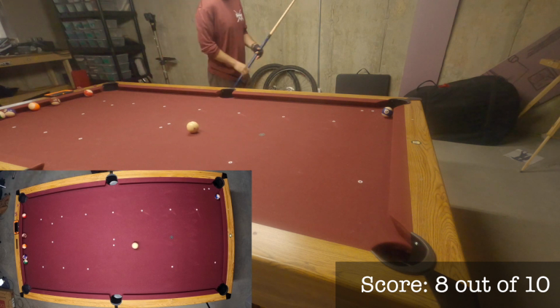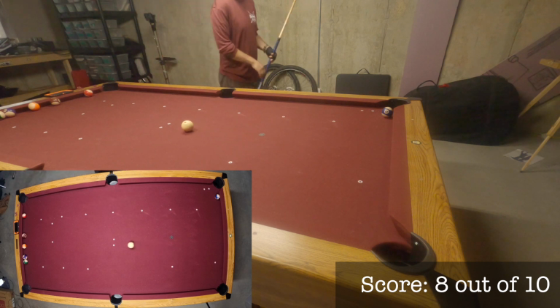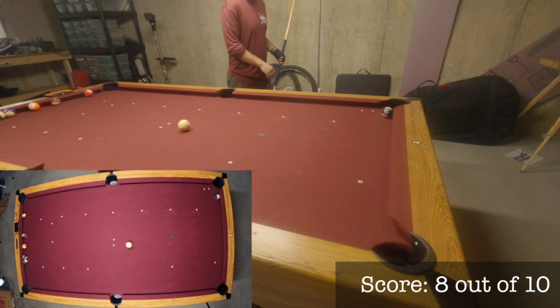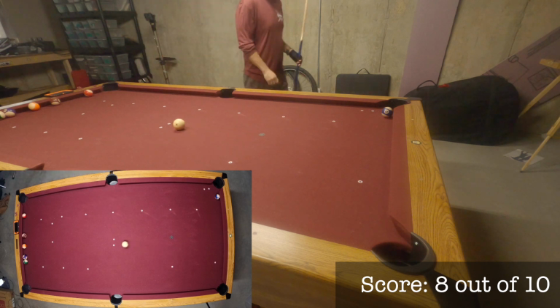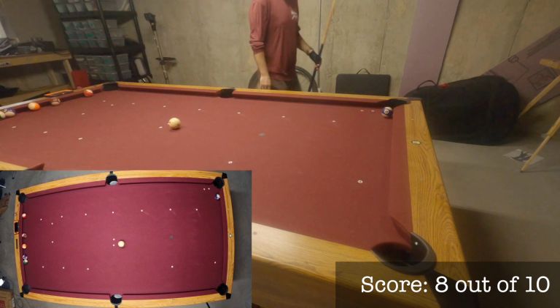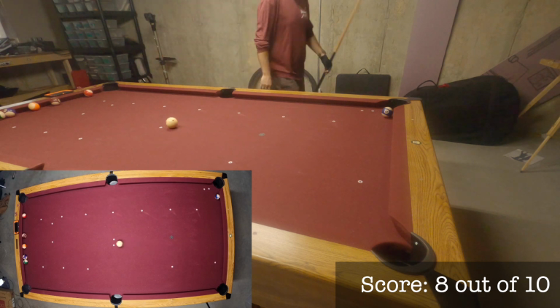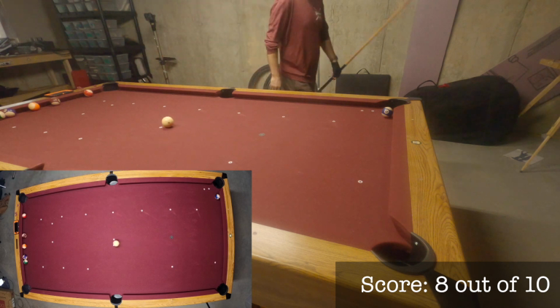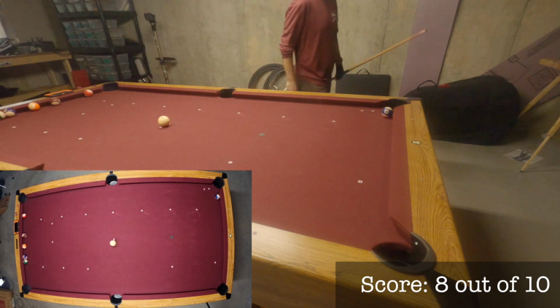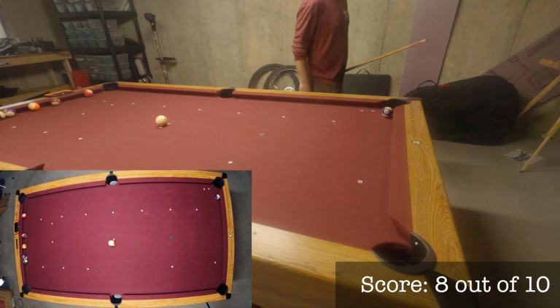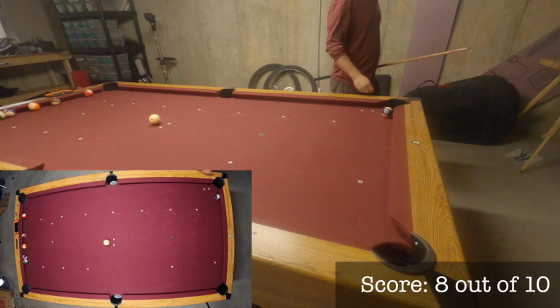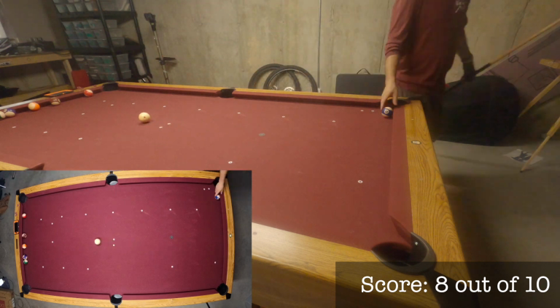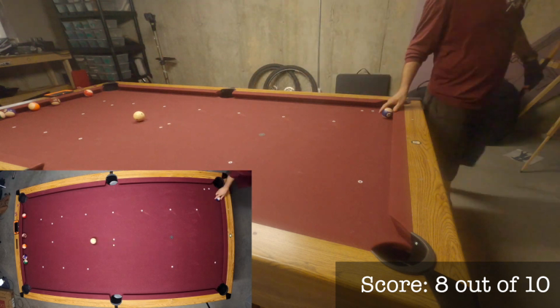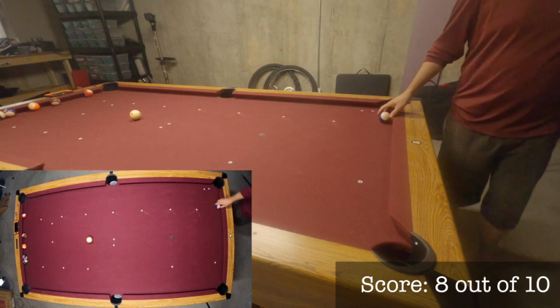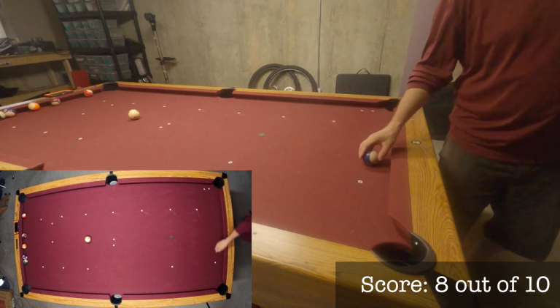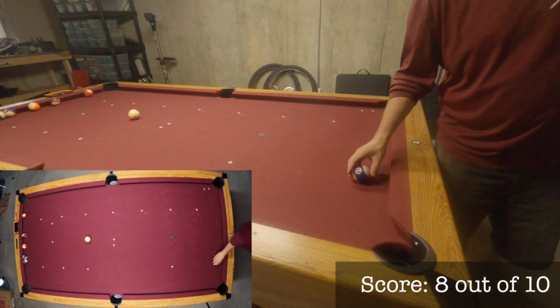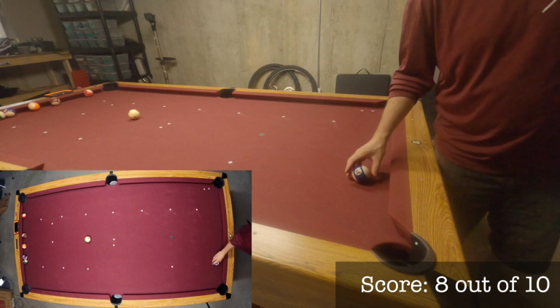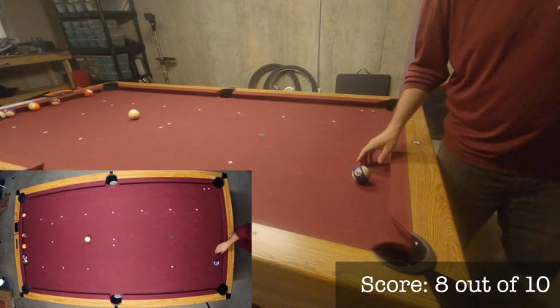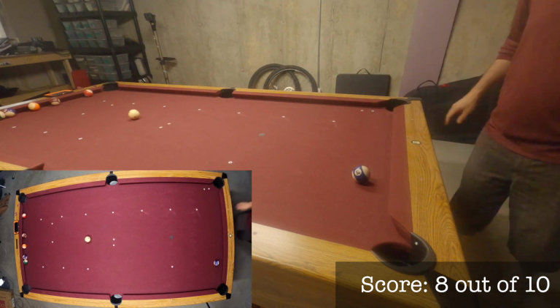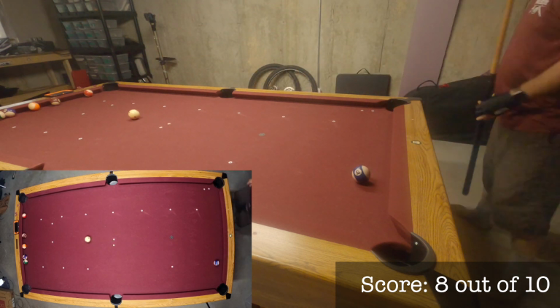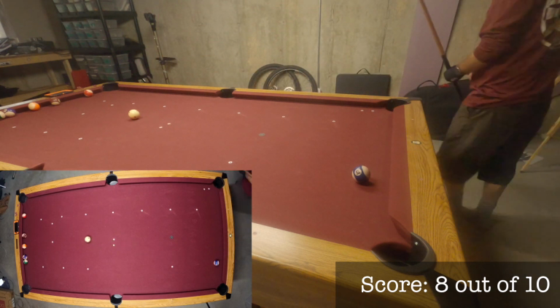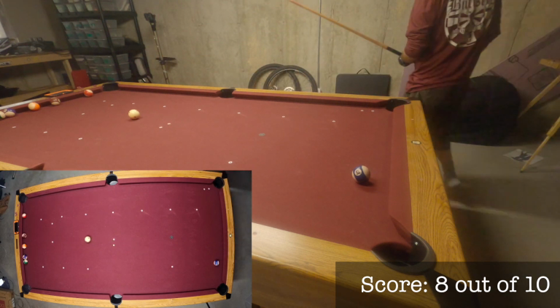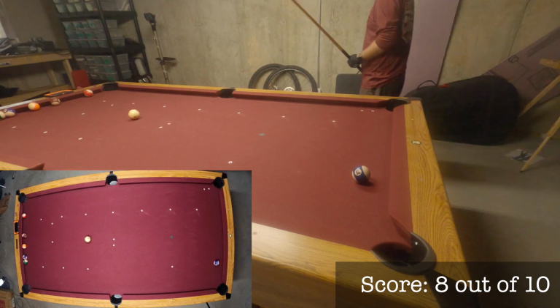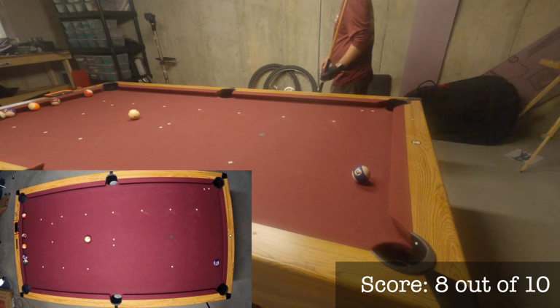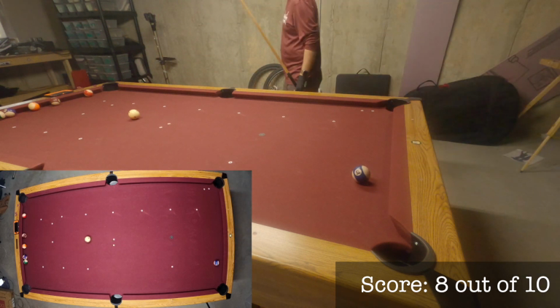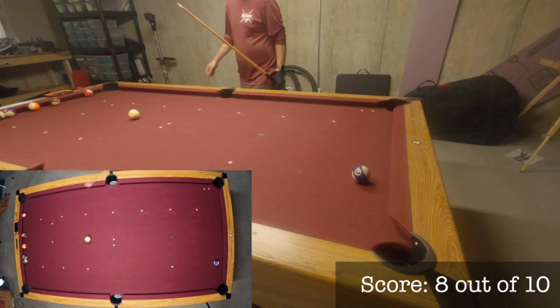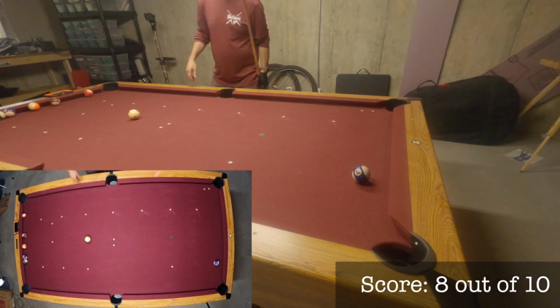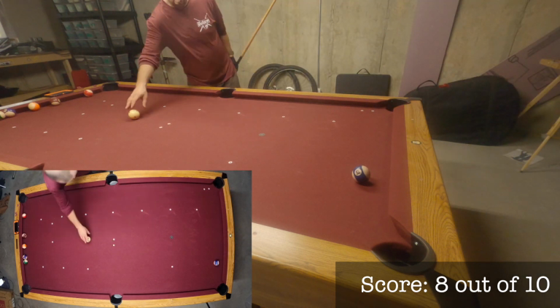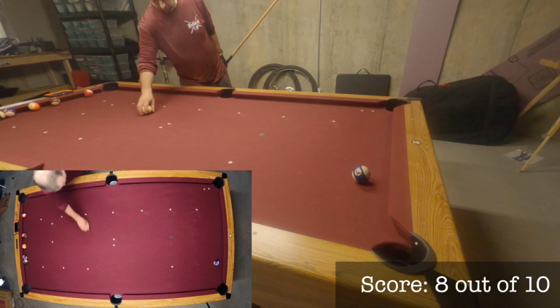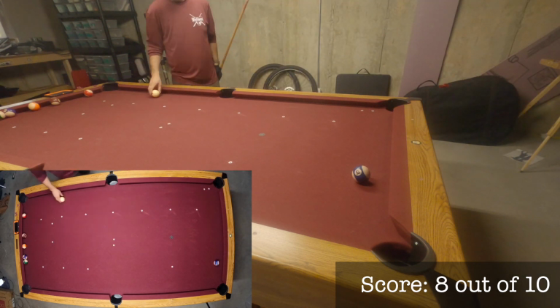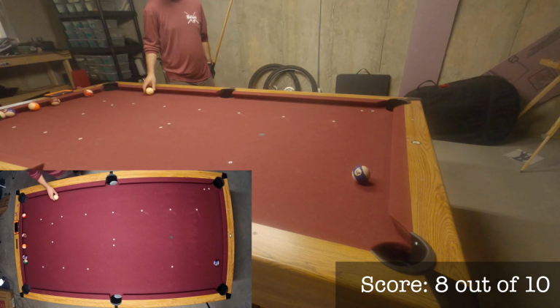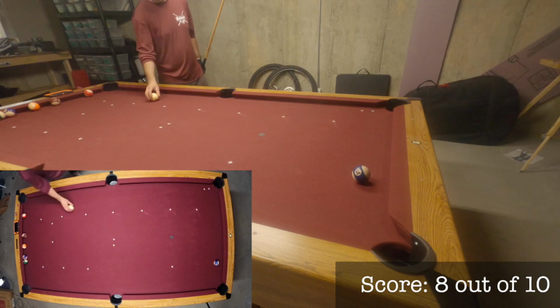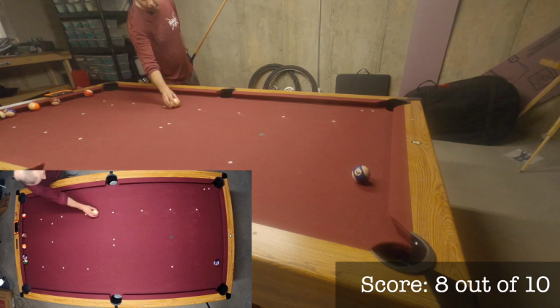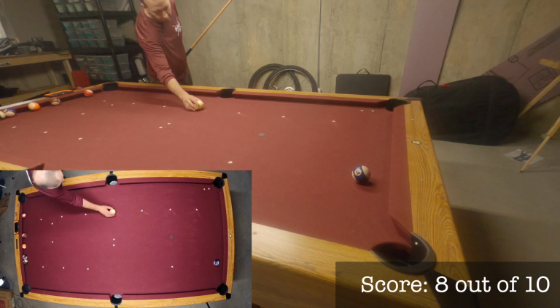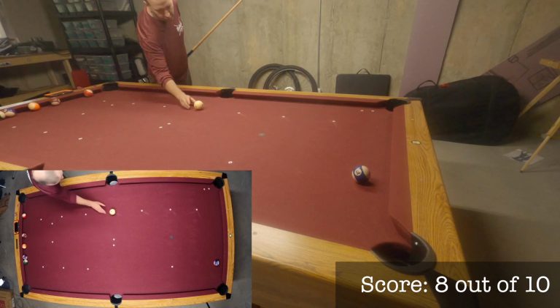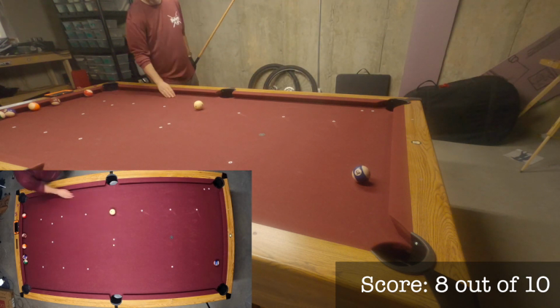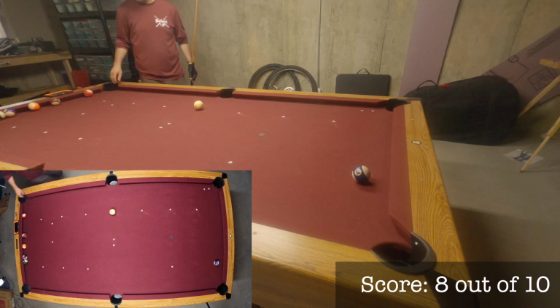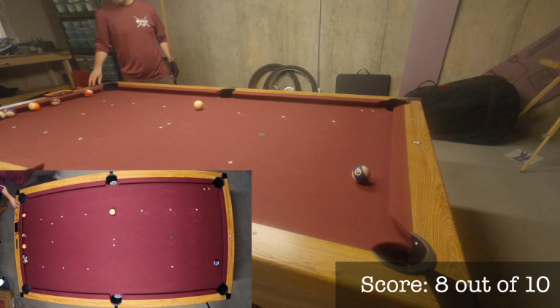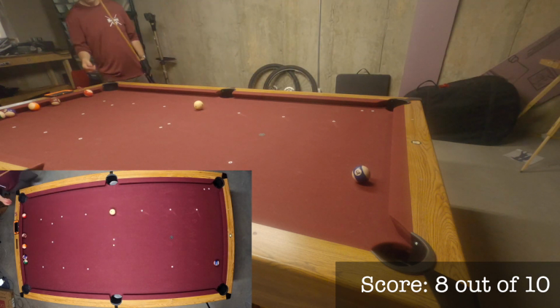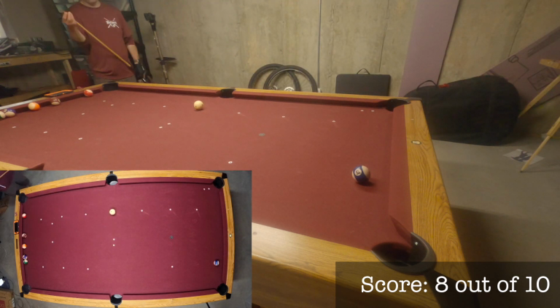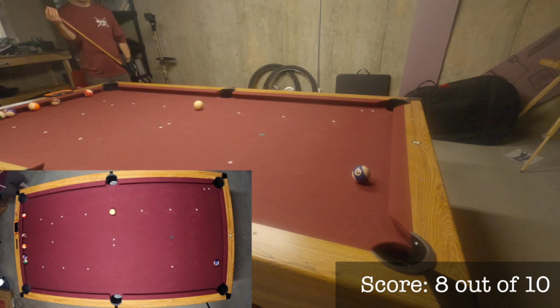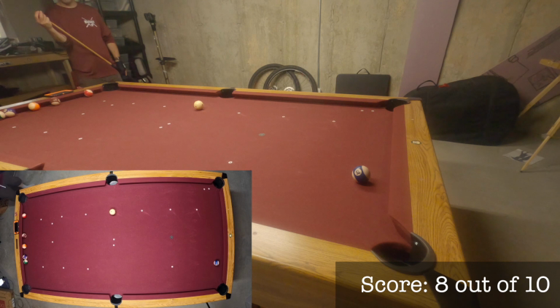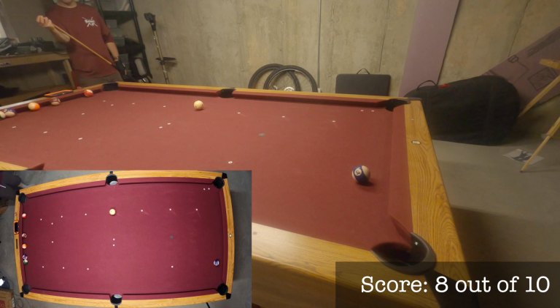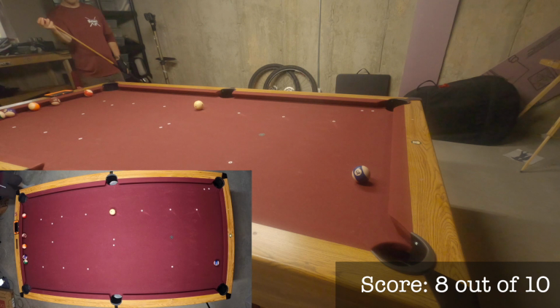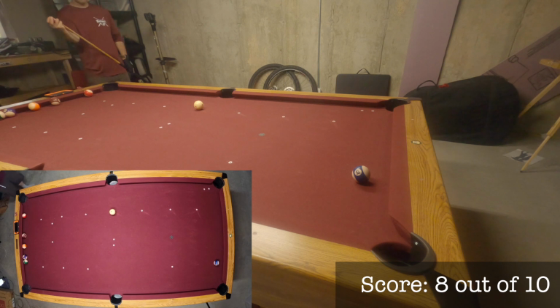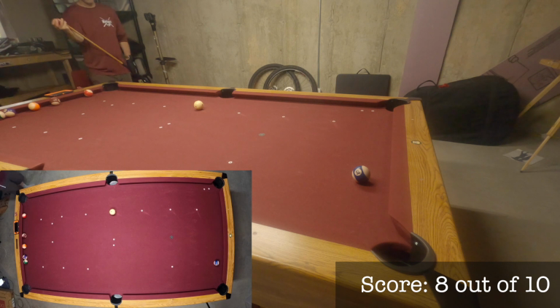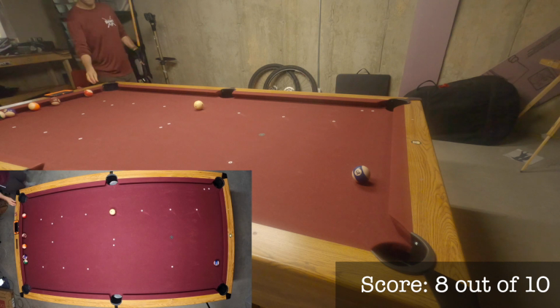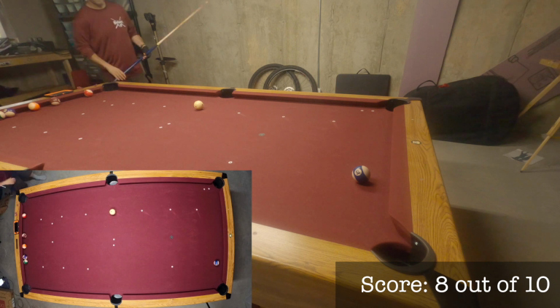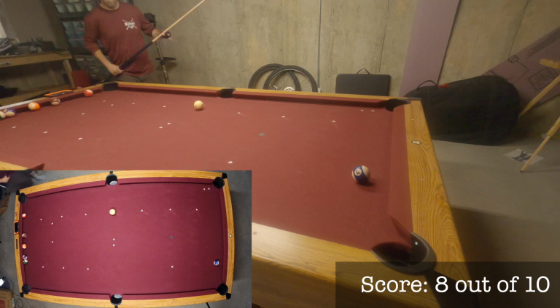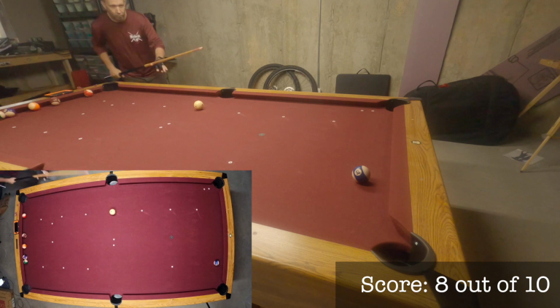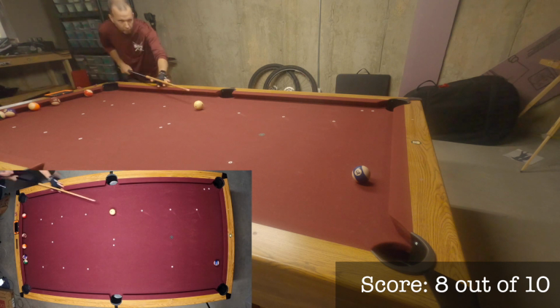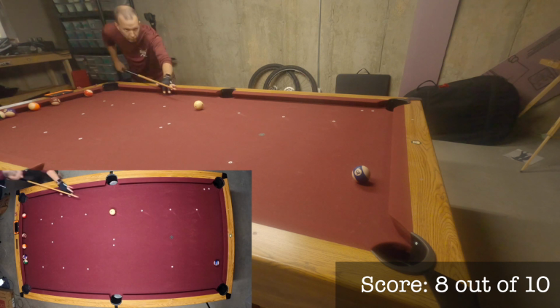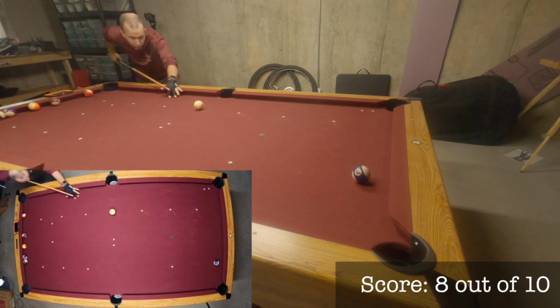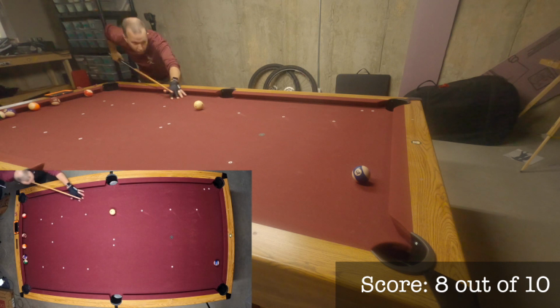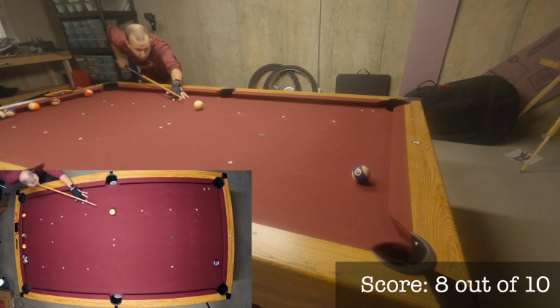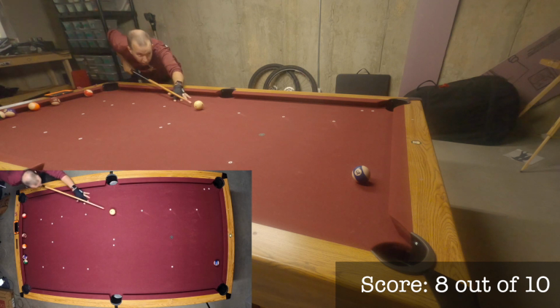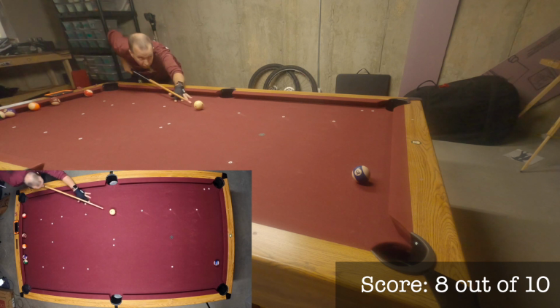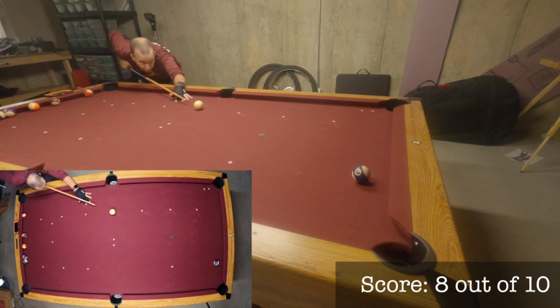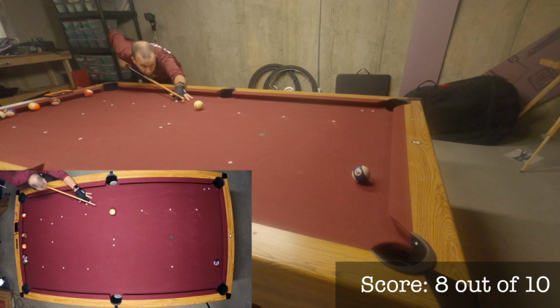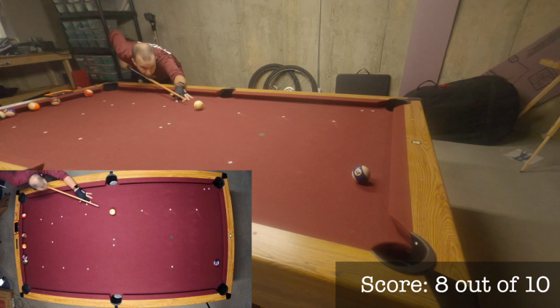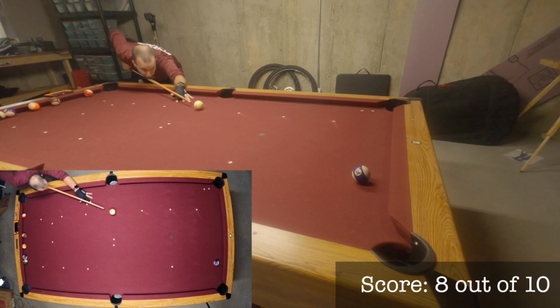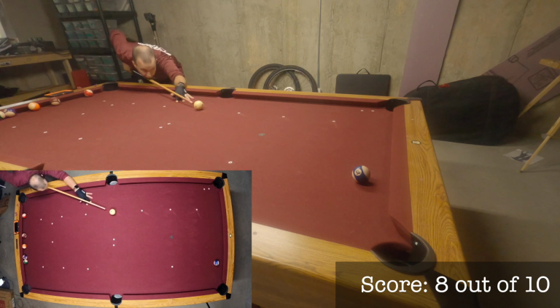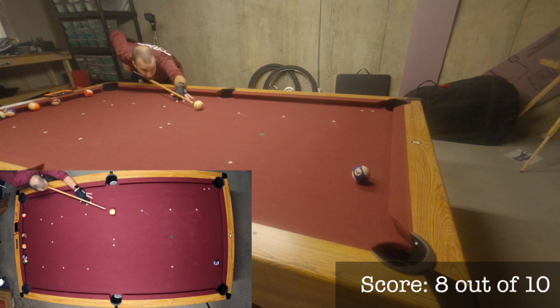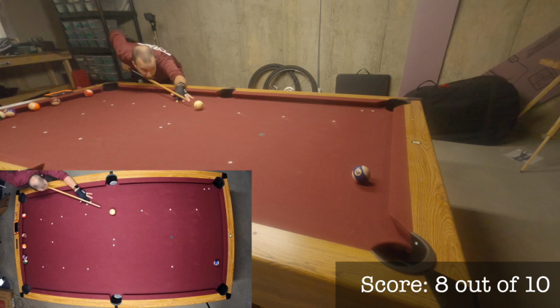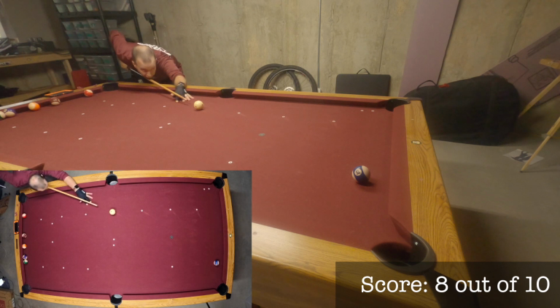Make sure you log your score after you complete the drill over at PoolPracticeTracker.com. Good luck, shoot well, and have fun.